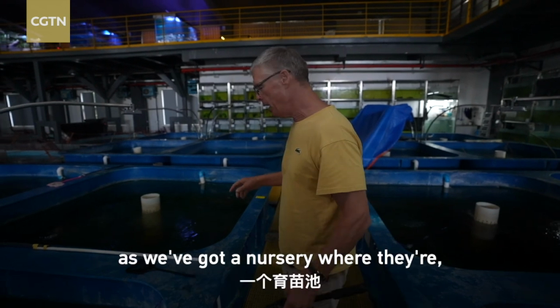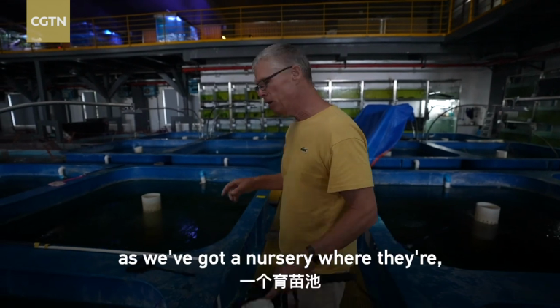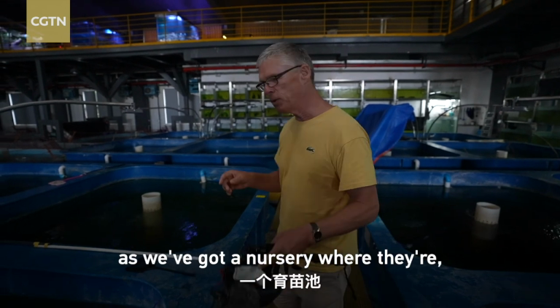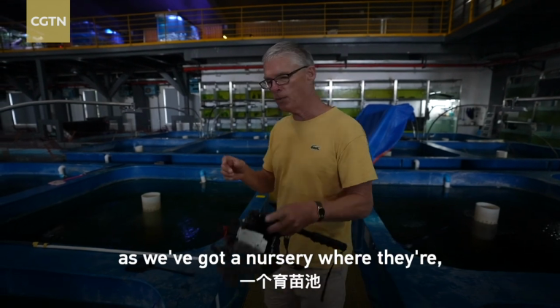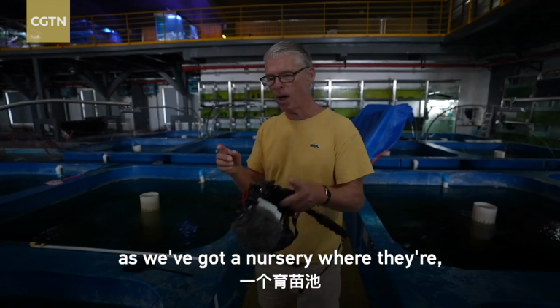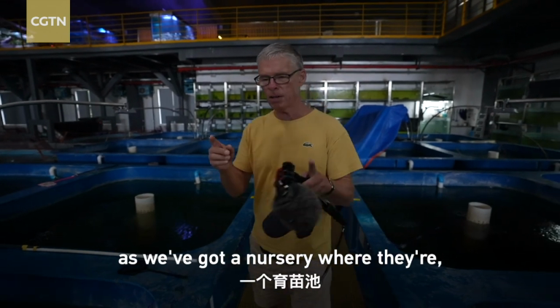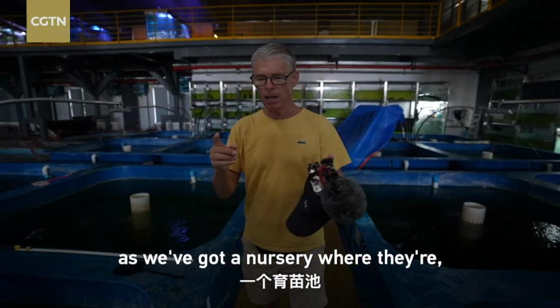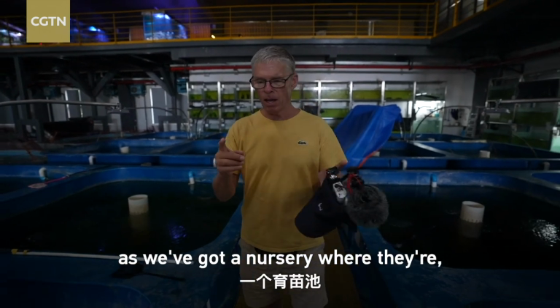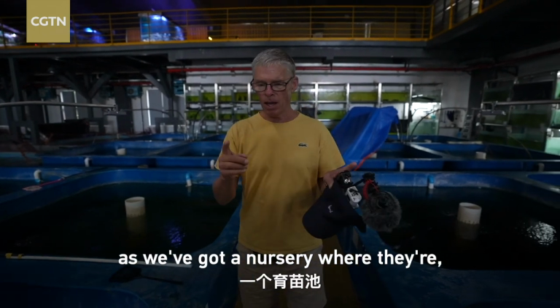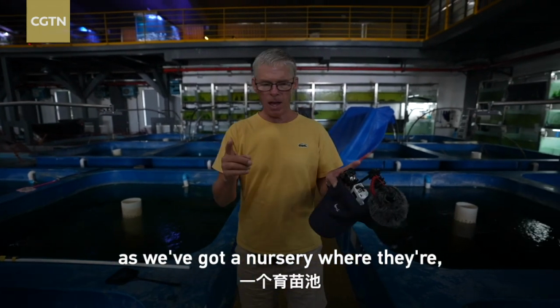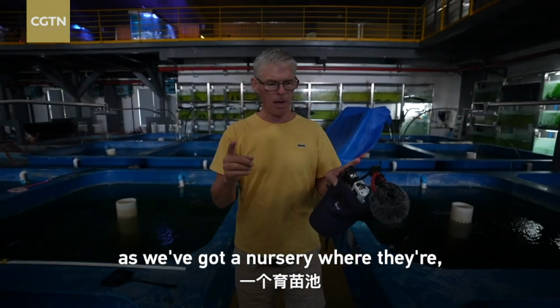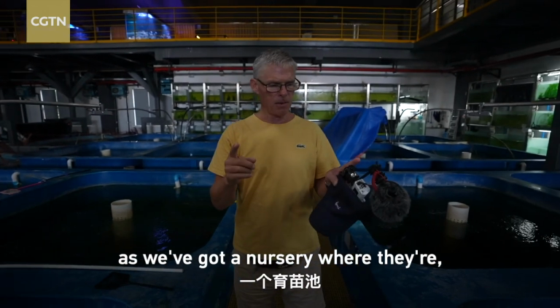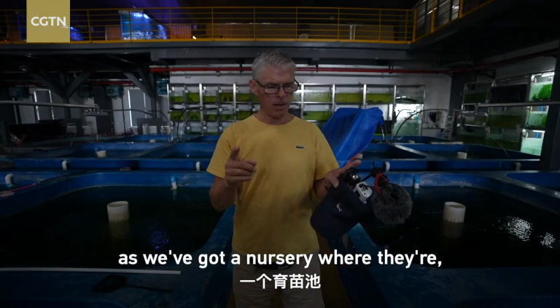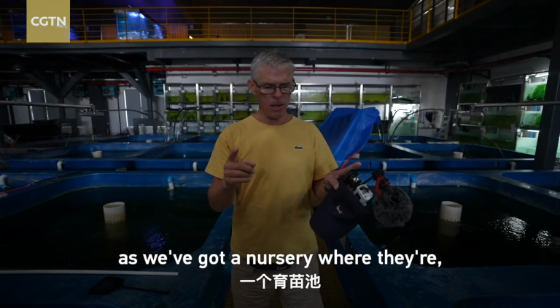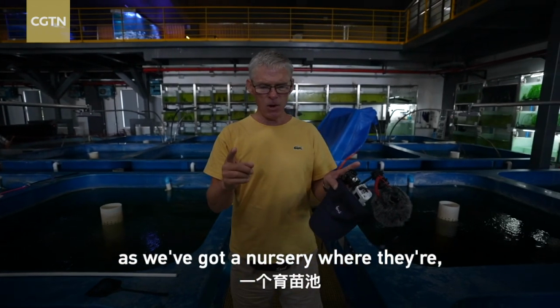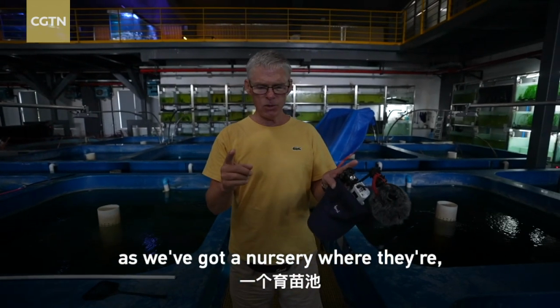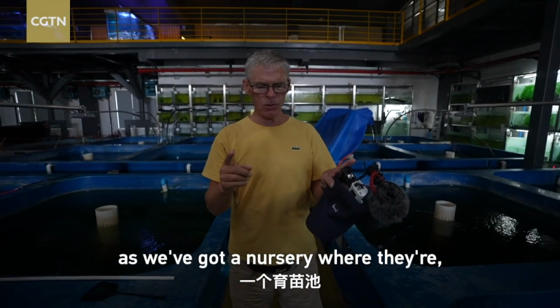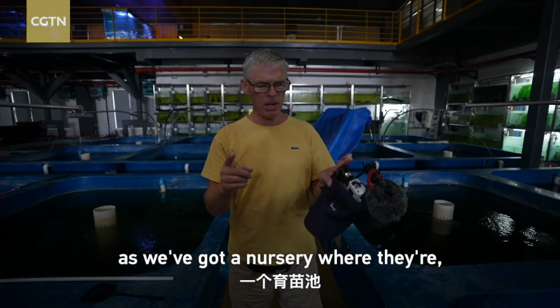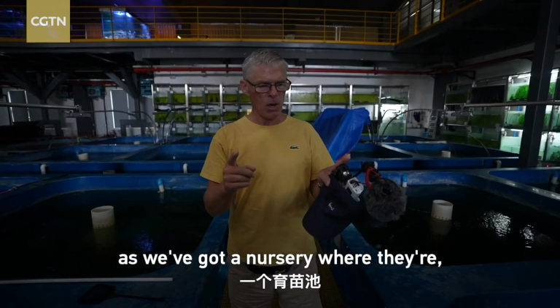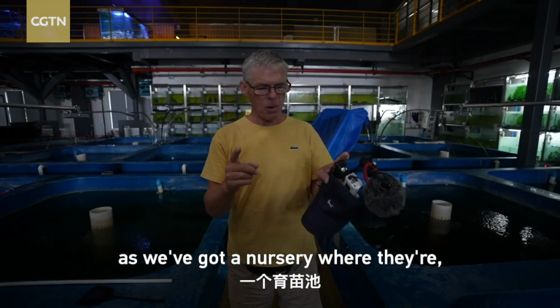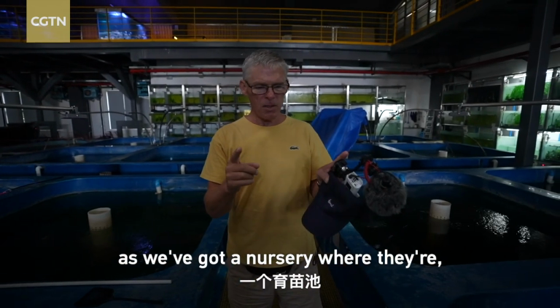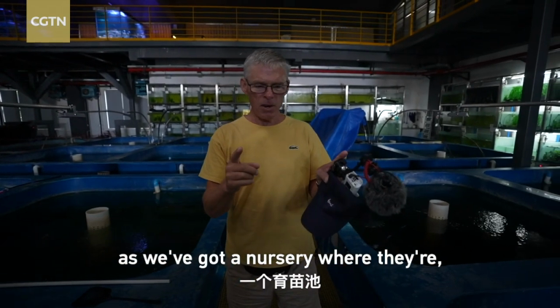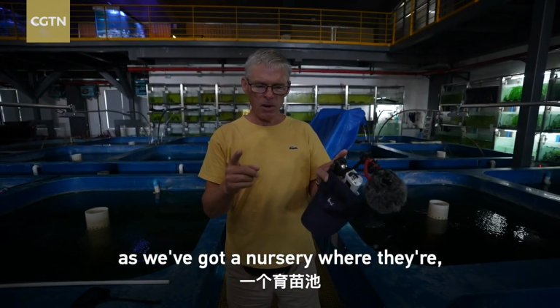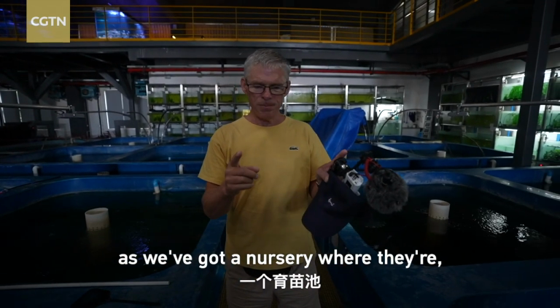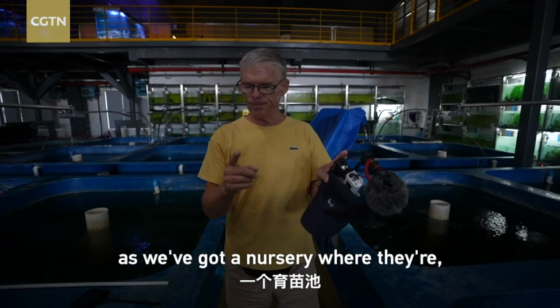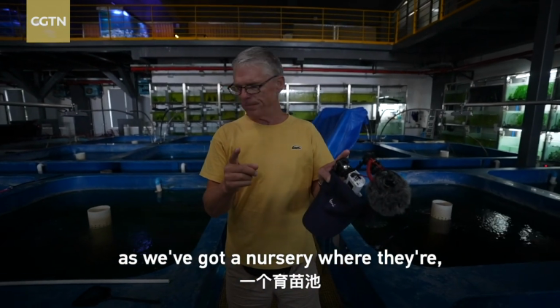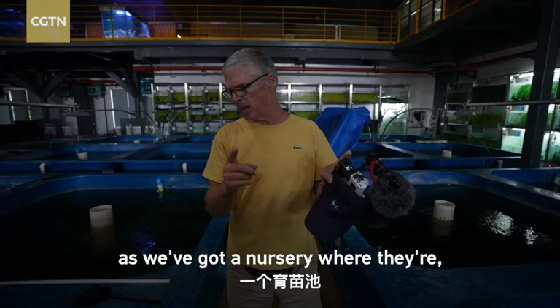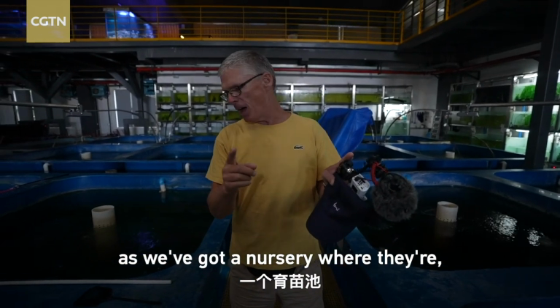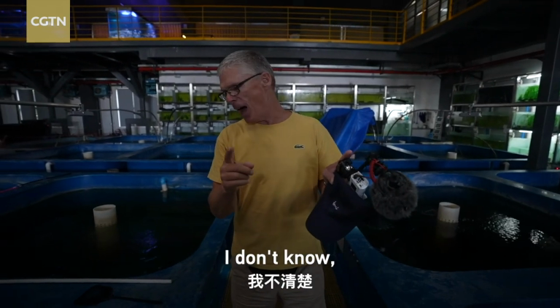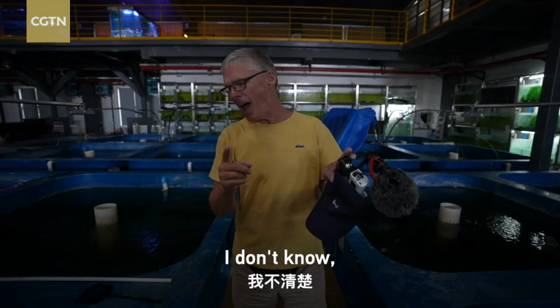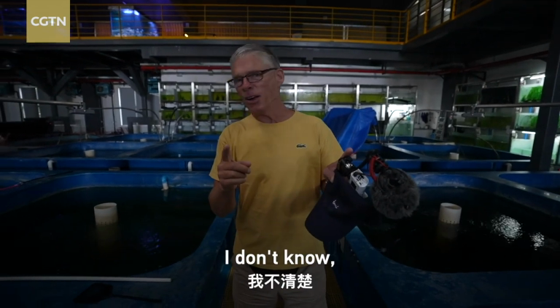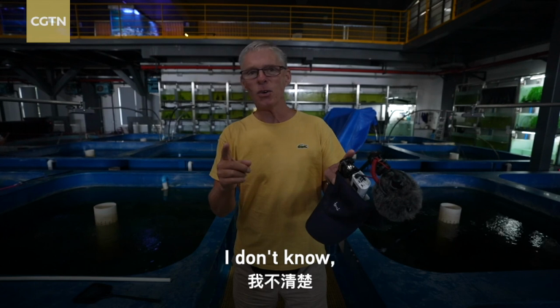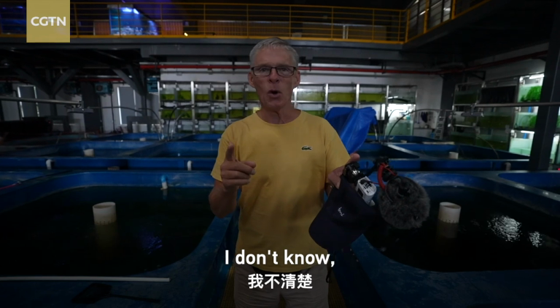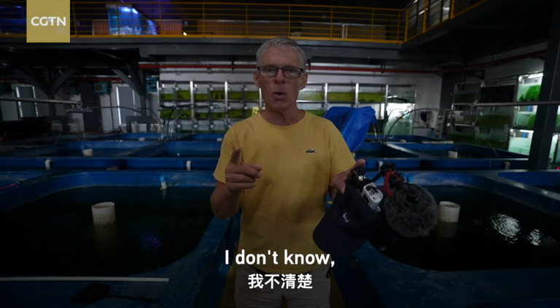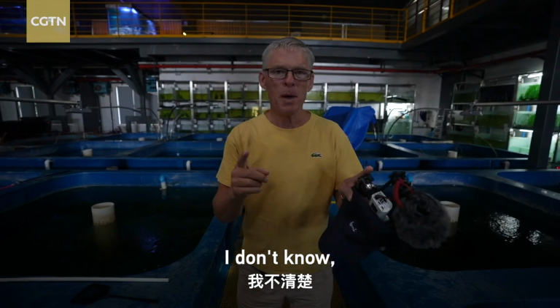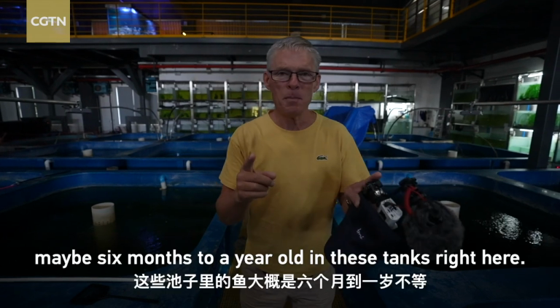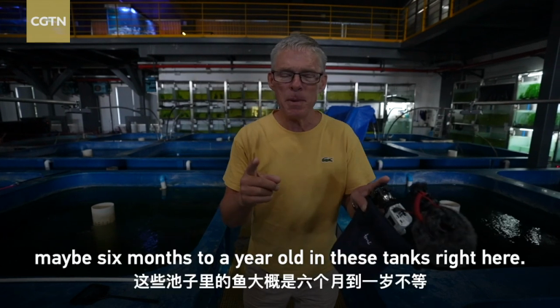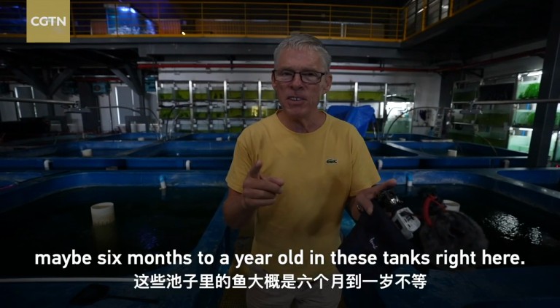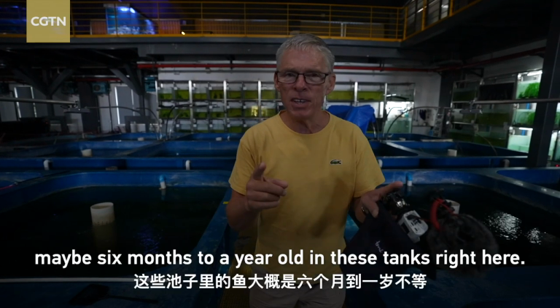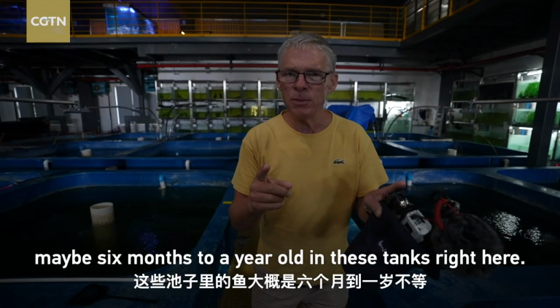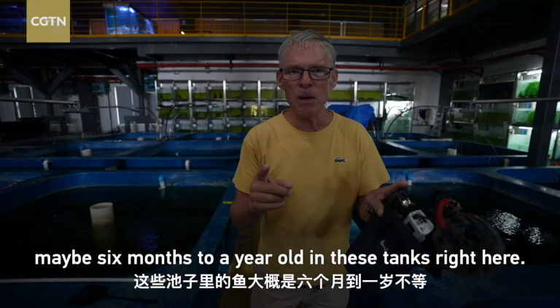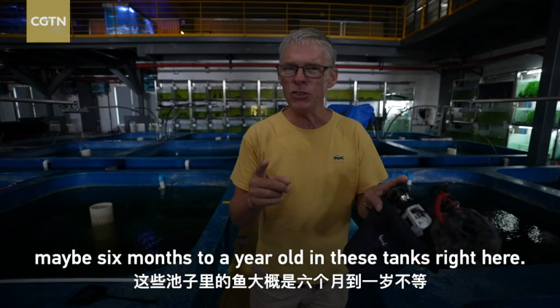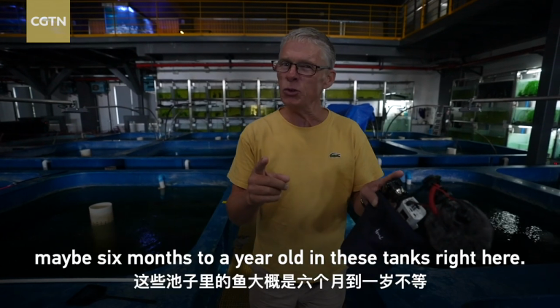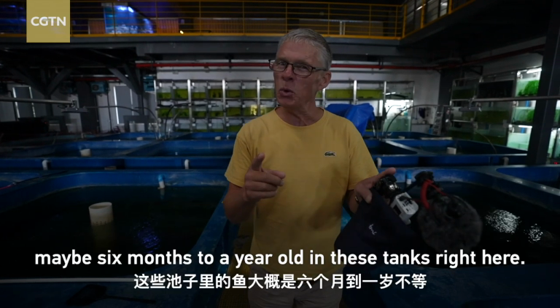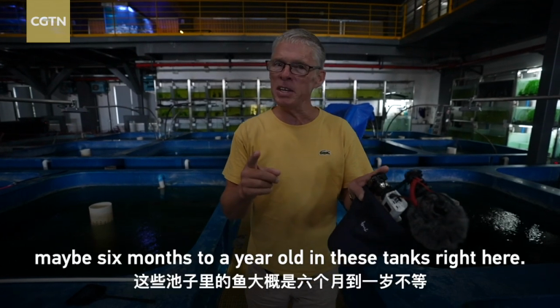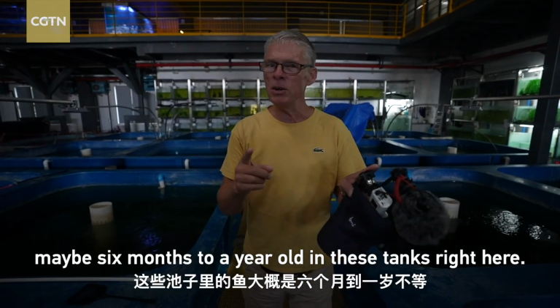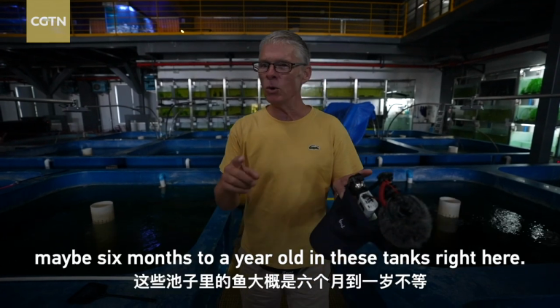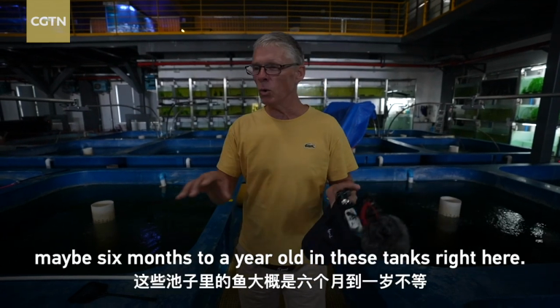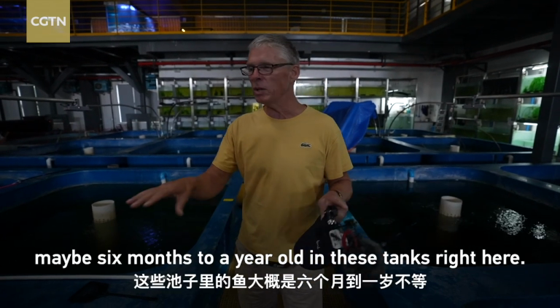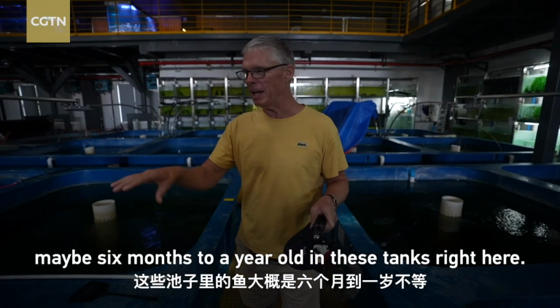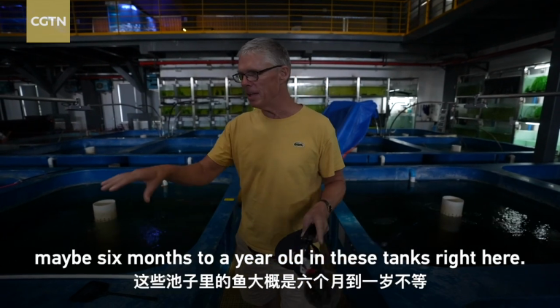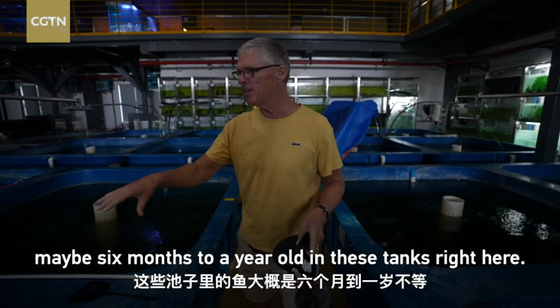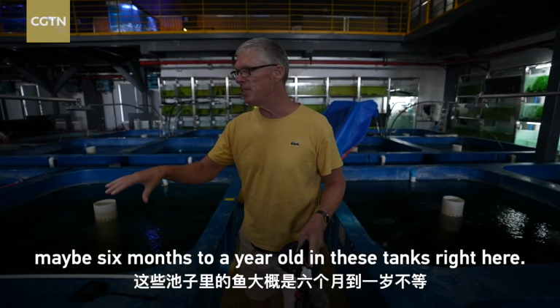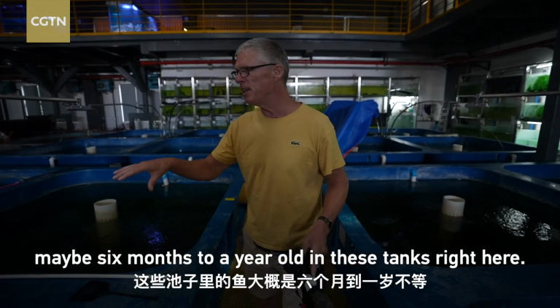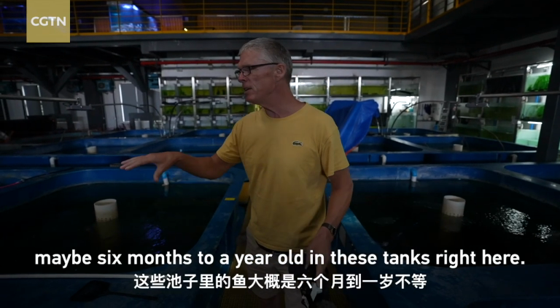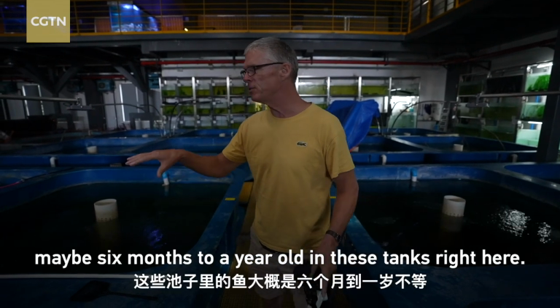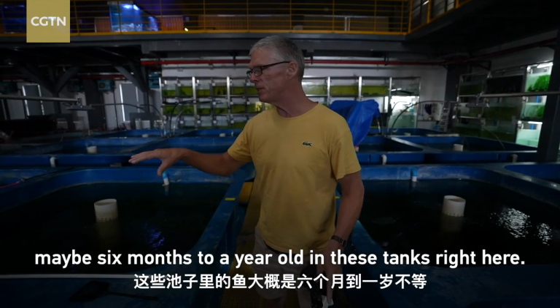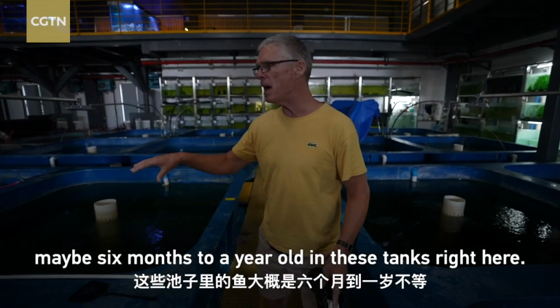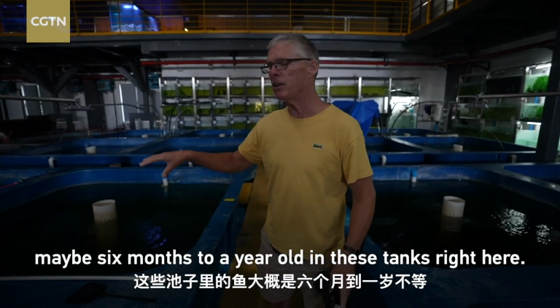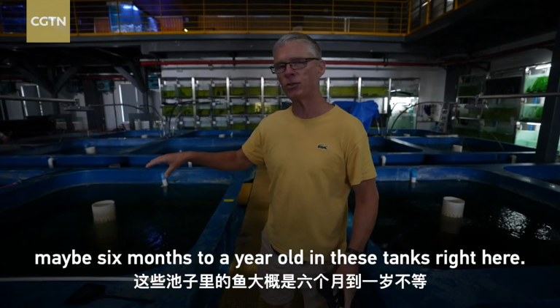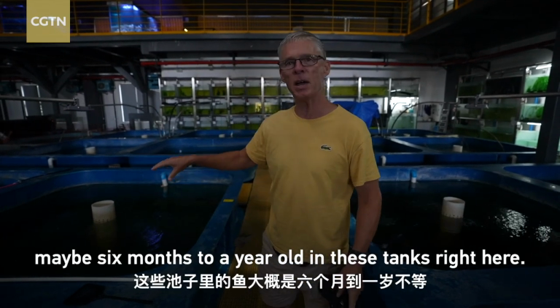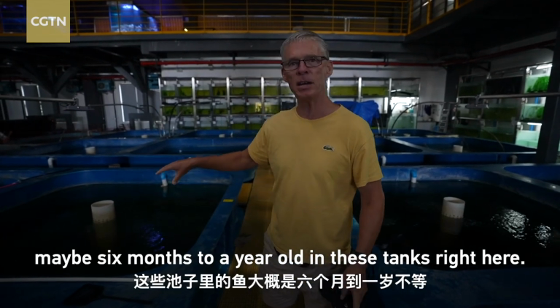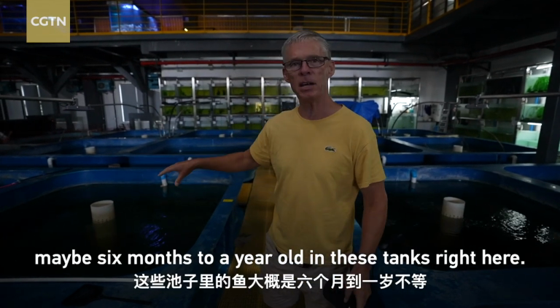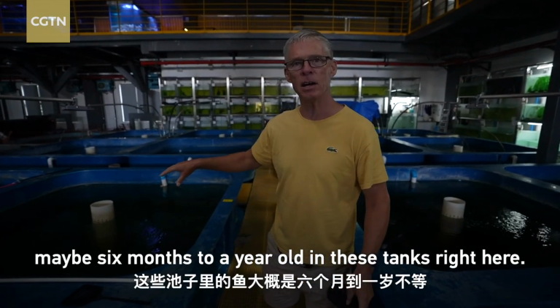We've got a nursery where they're maybe six months to a year old in these tanks right here.